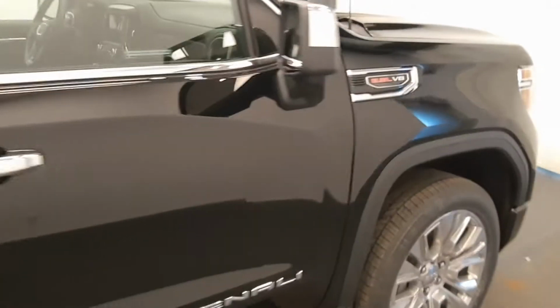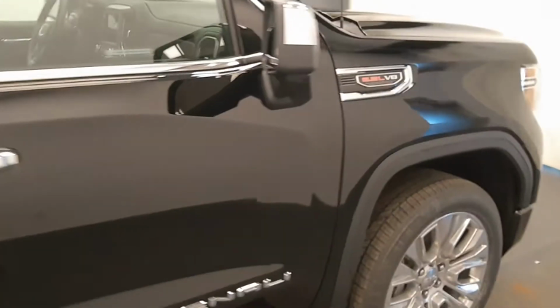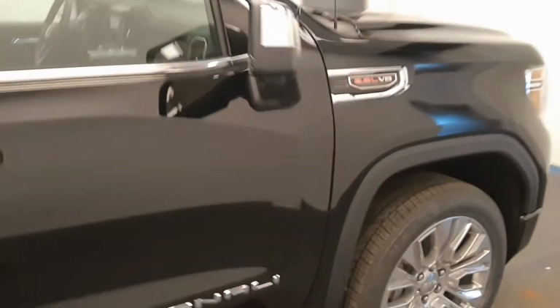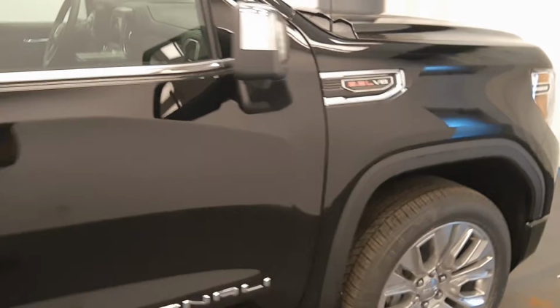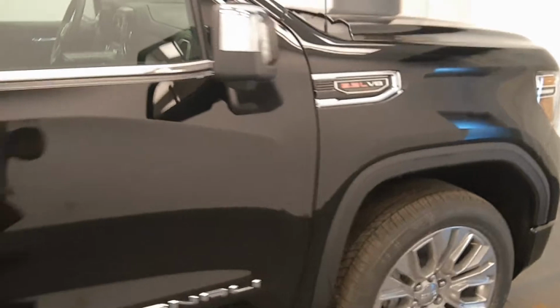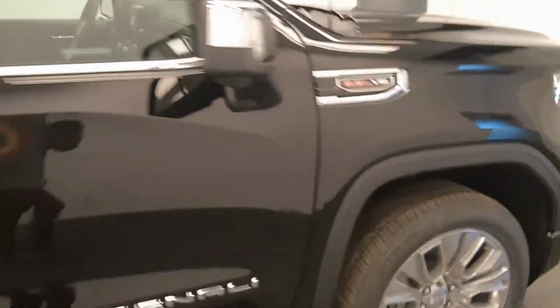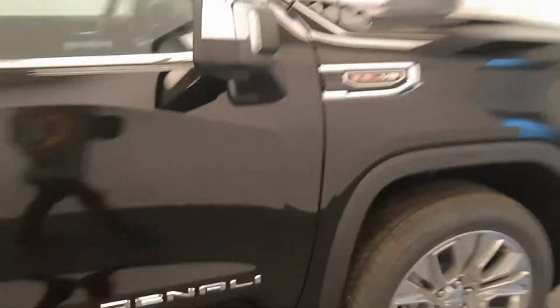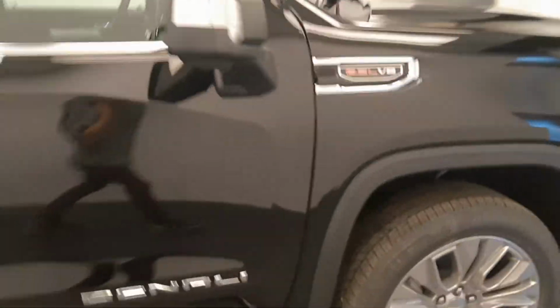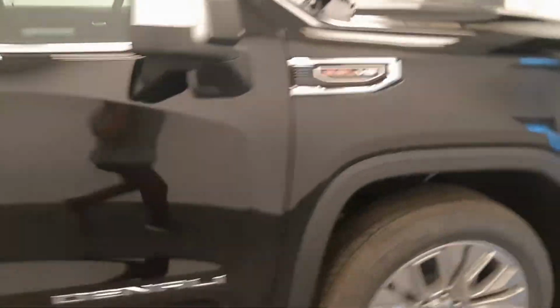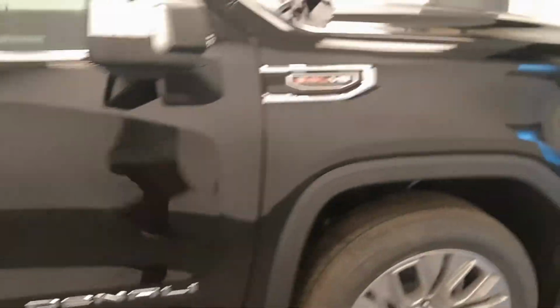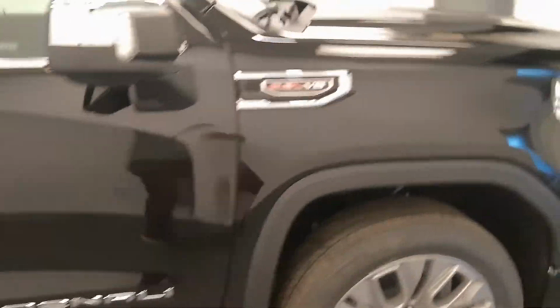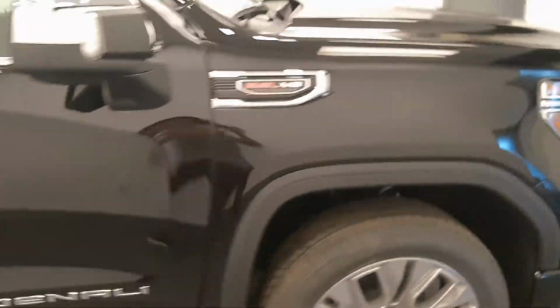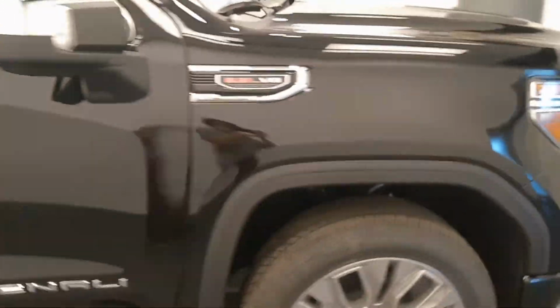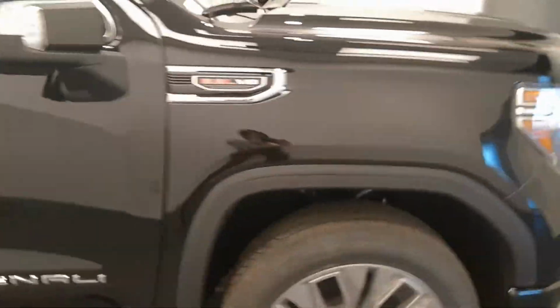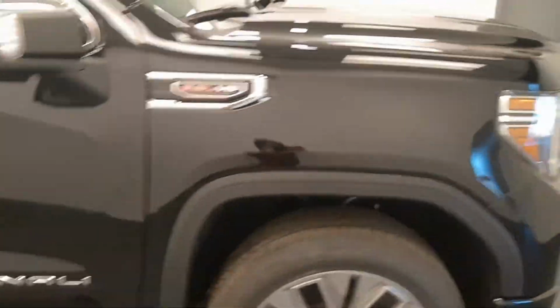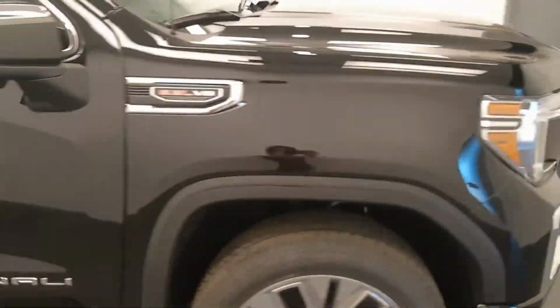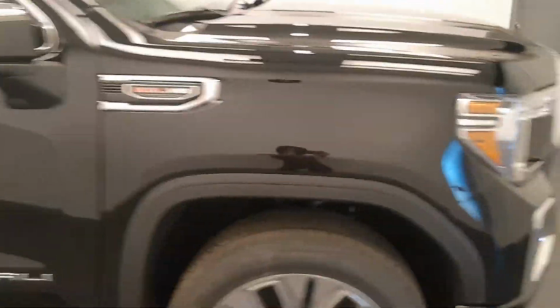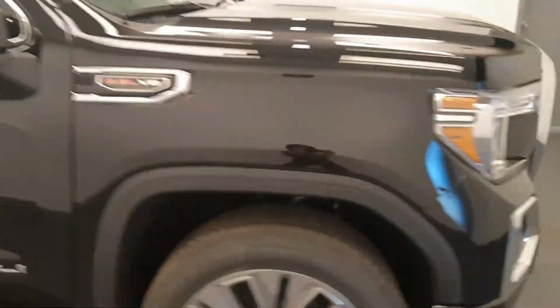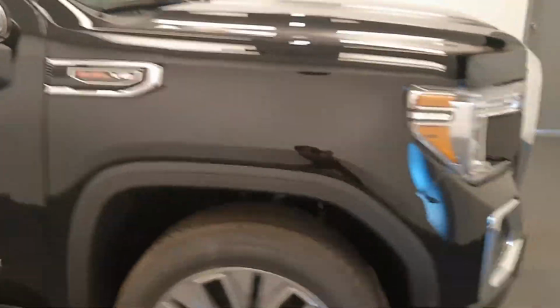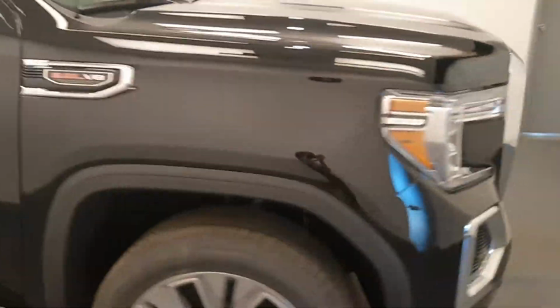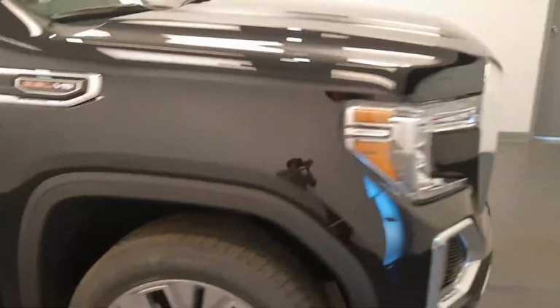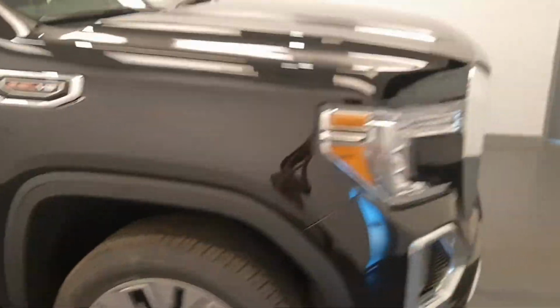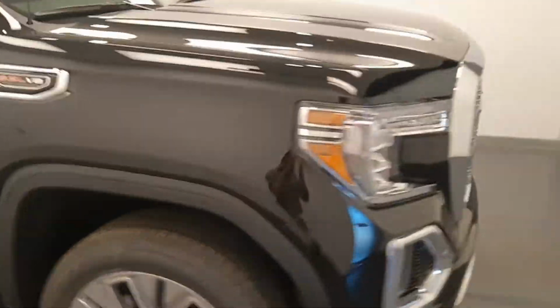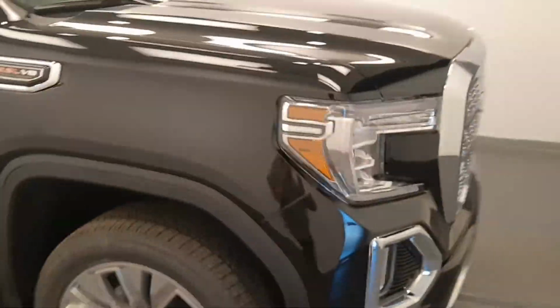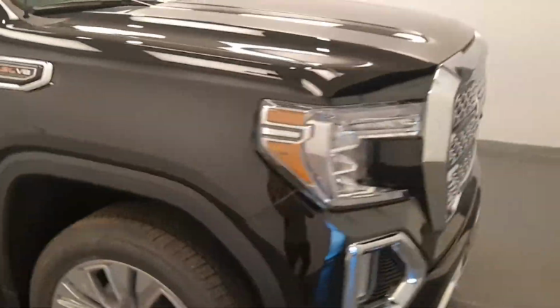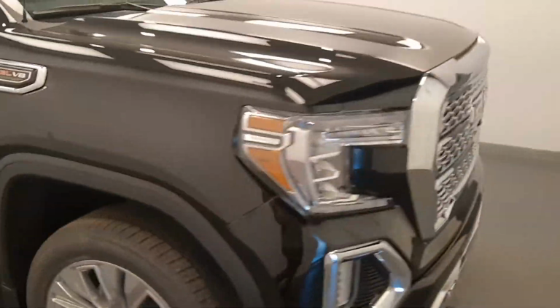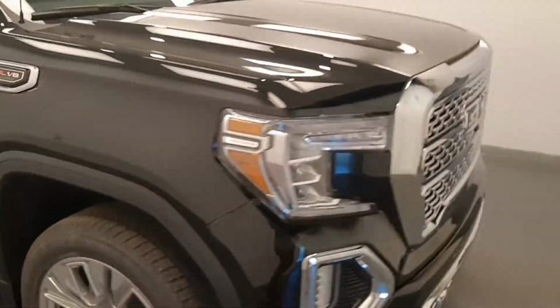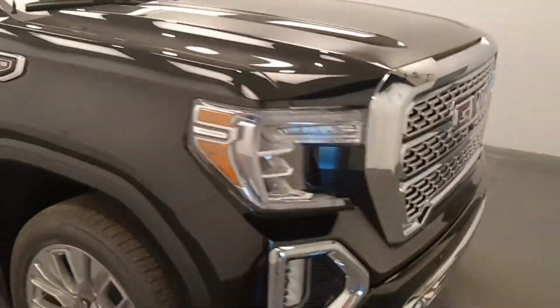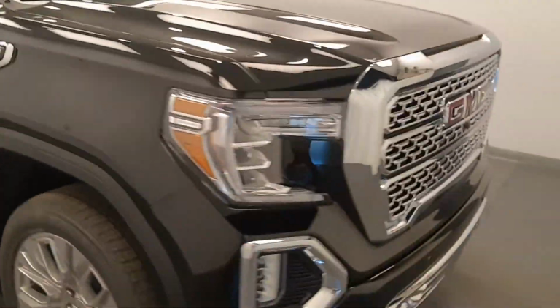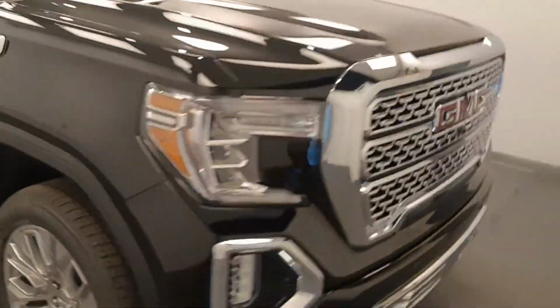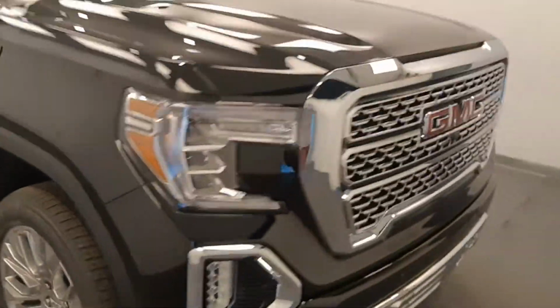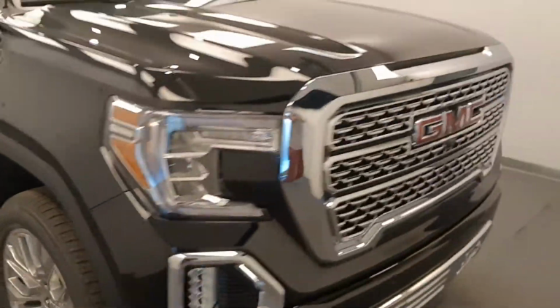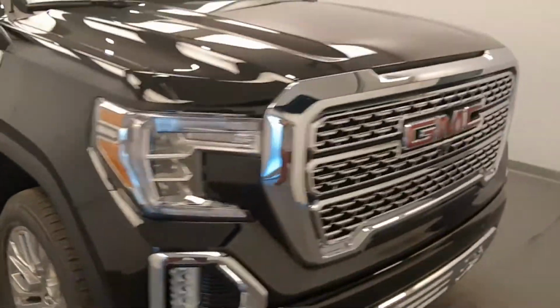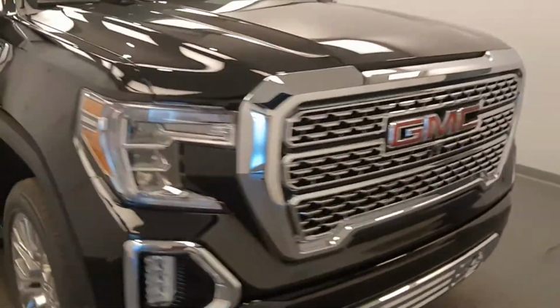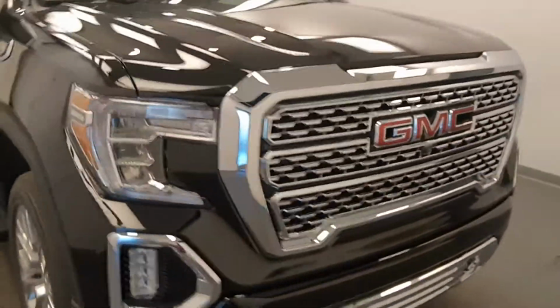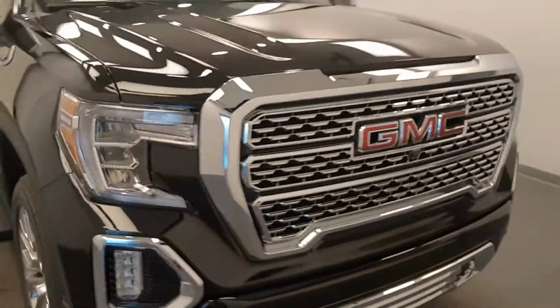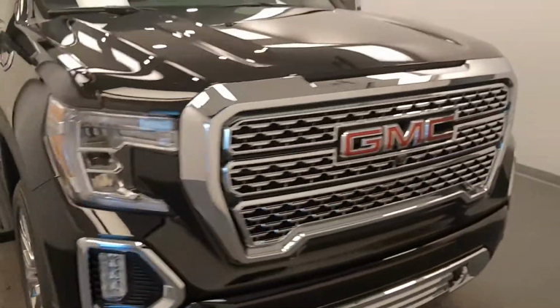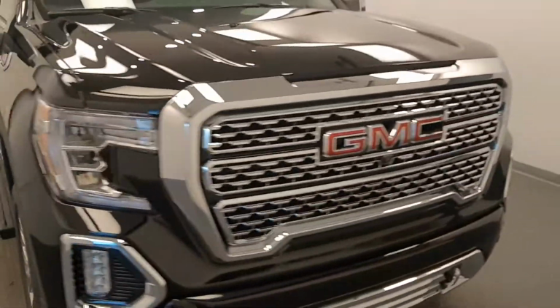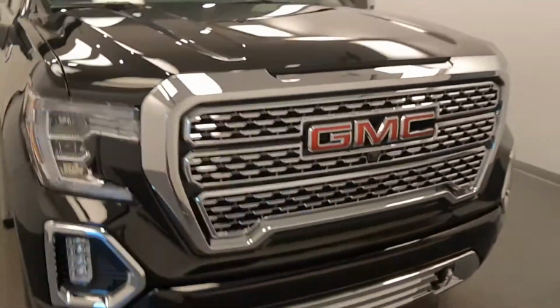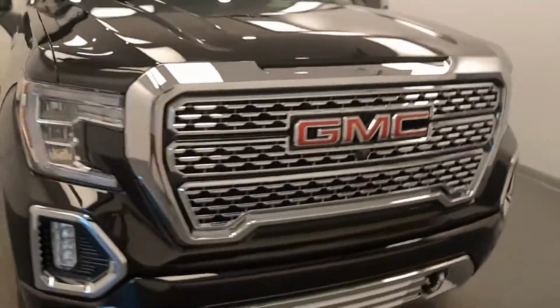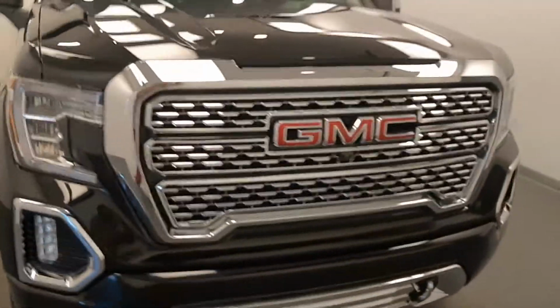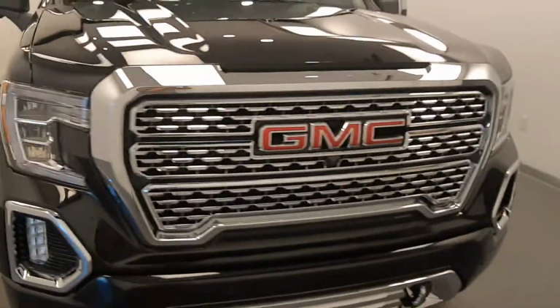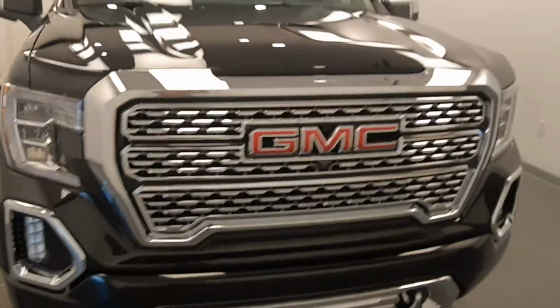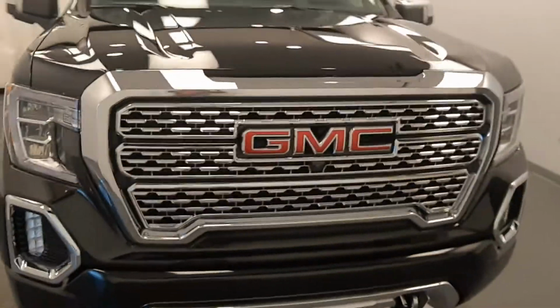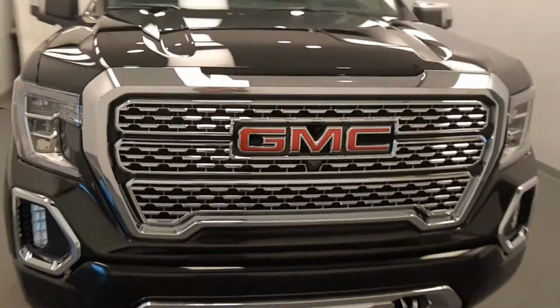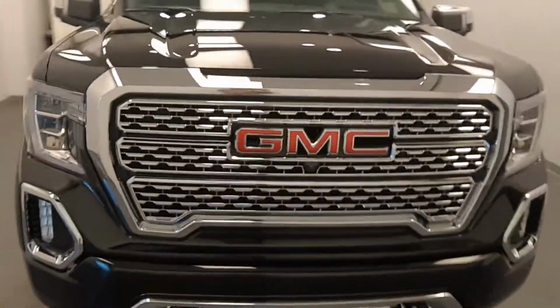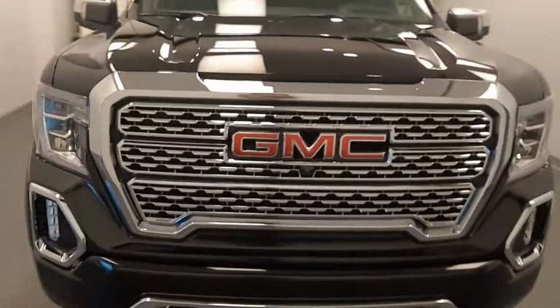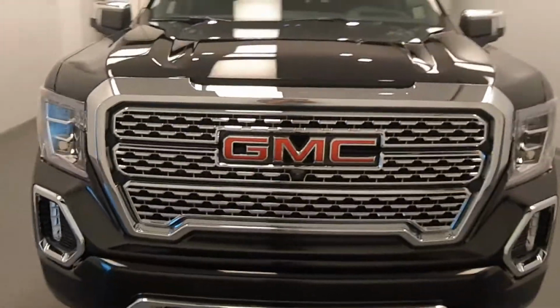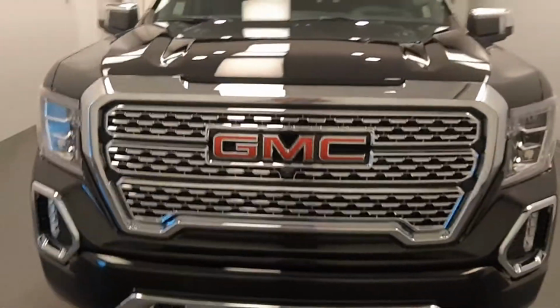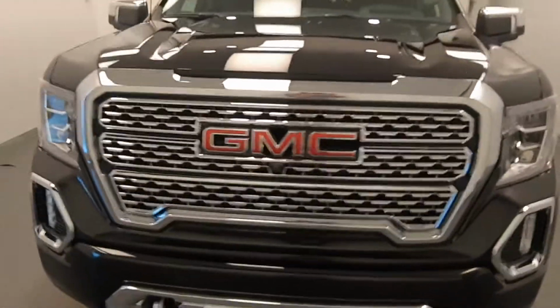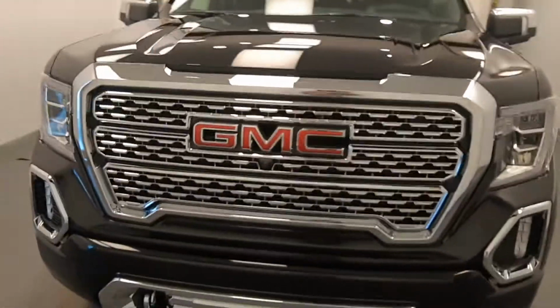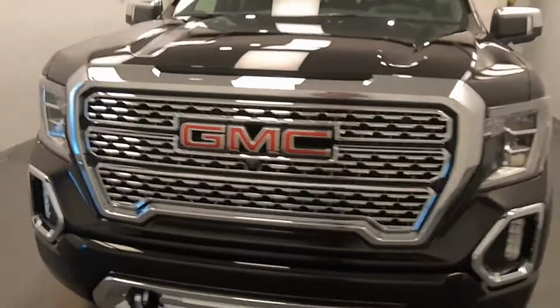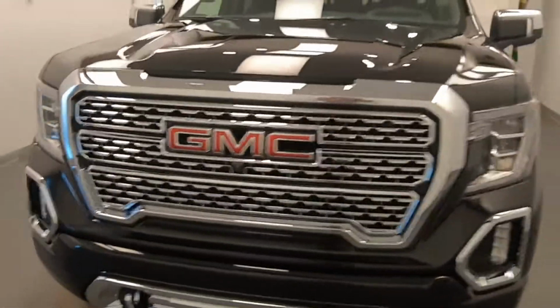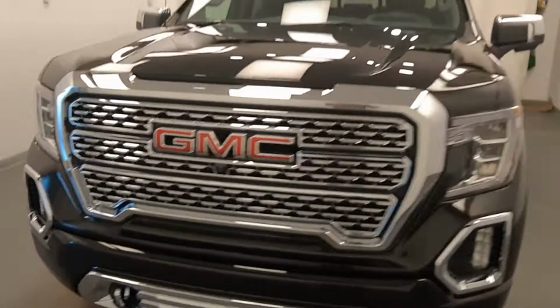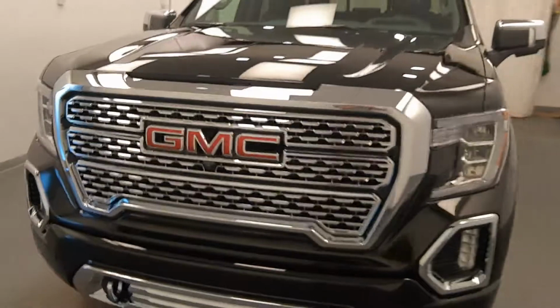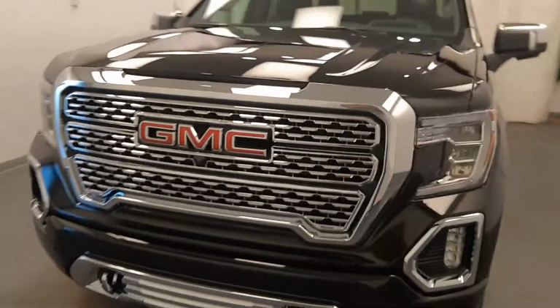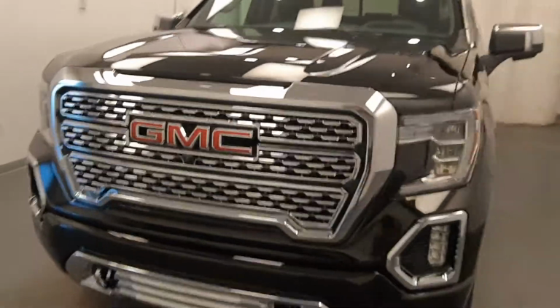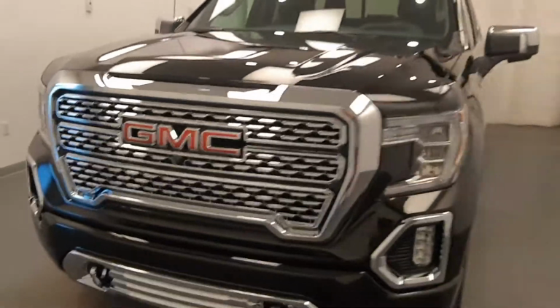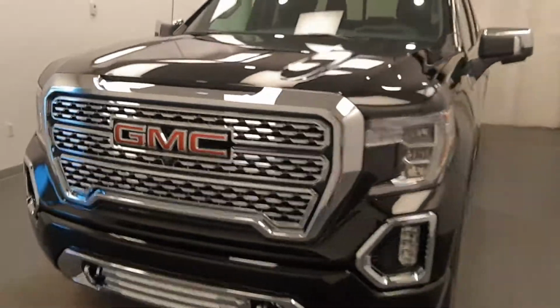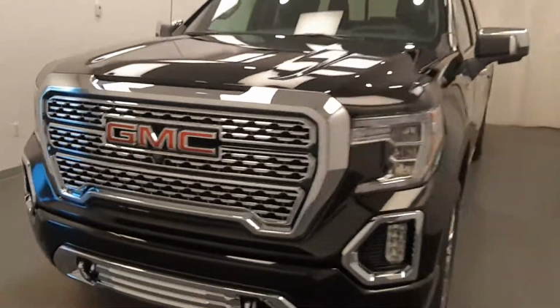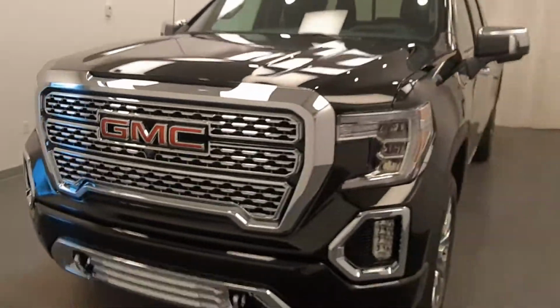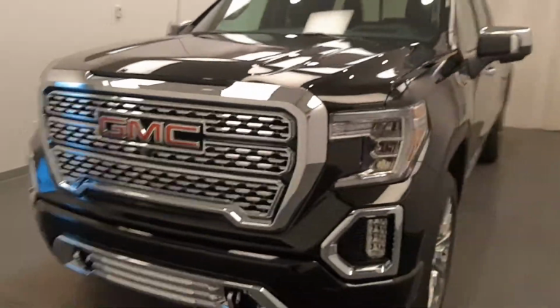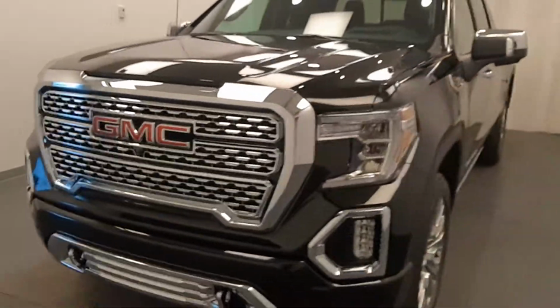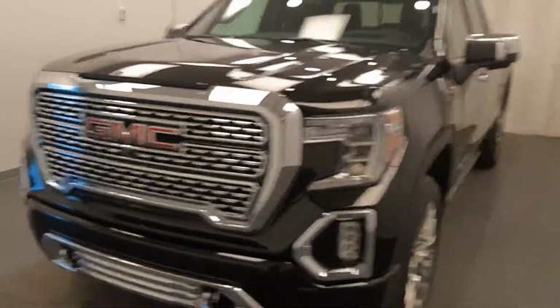Once again, we're viewing stock number 220768 on a 2020 GMC 1500 Denali, and our exterior colour is onyx black.